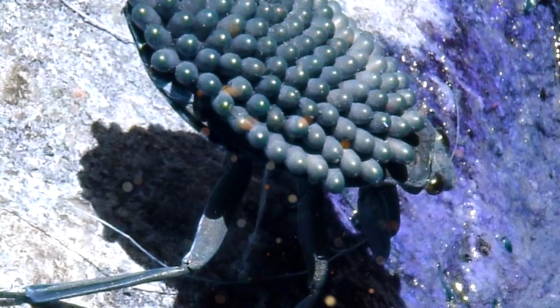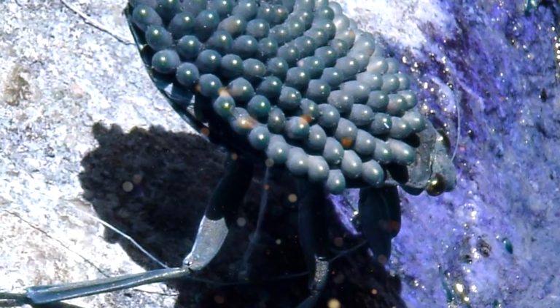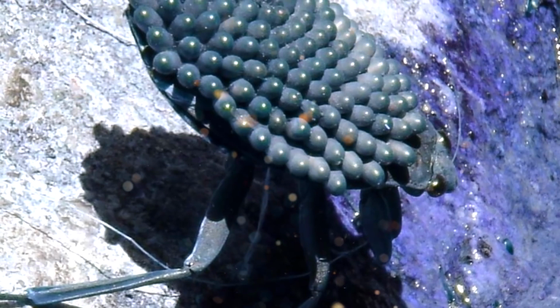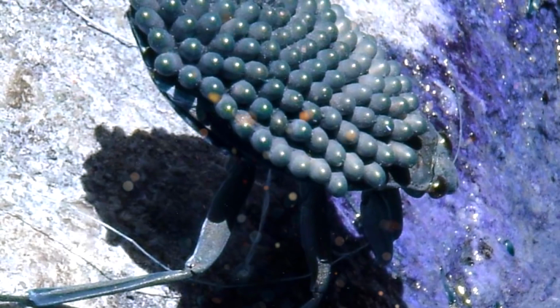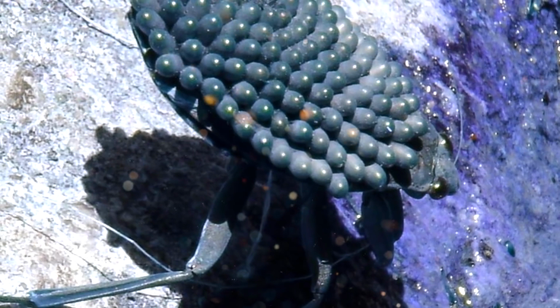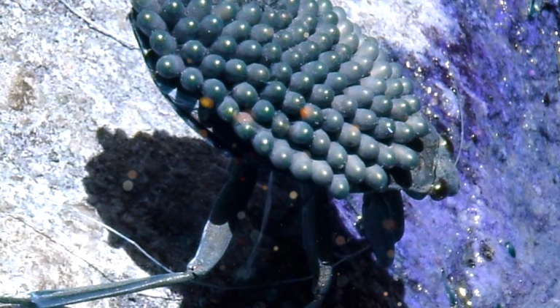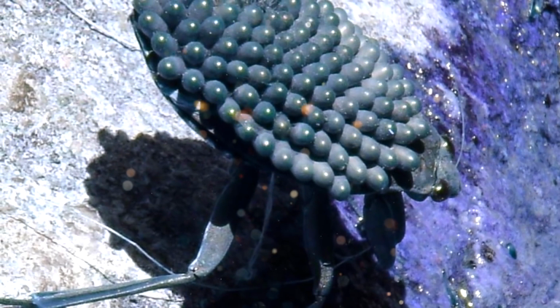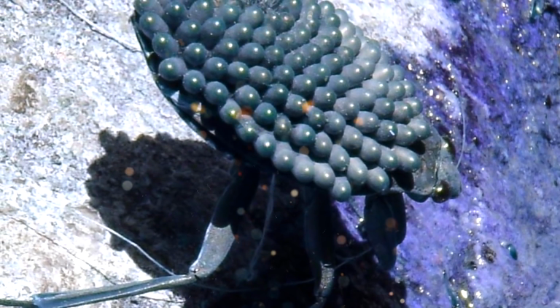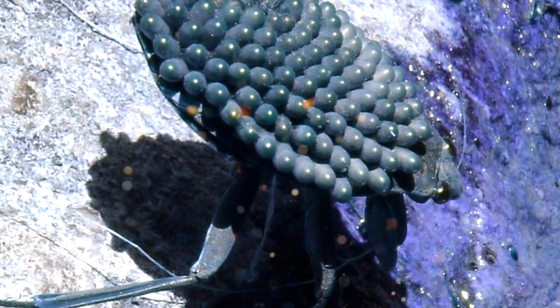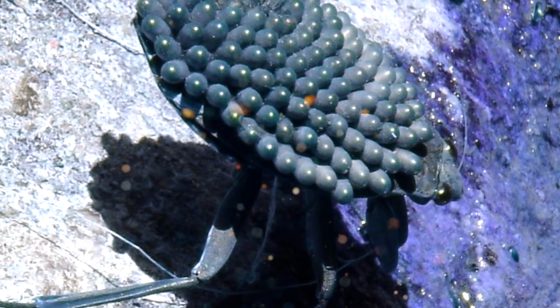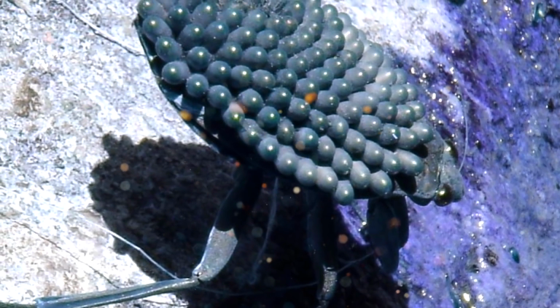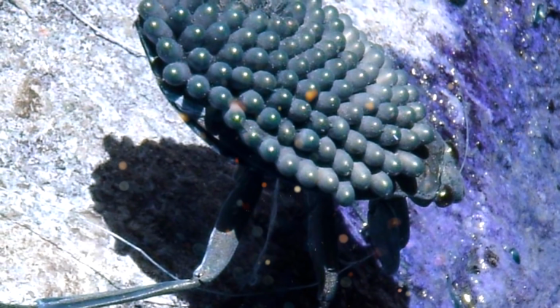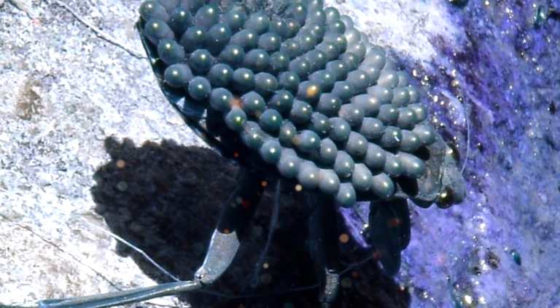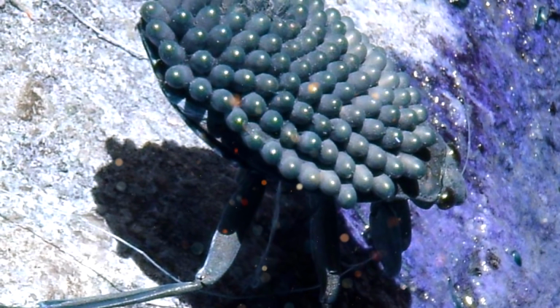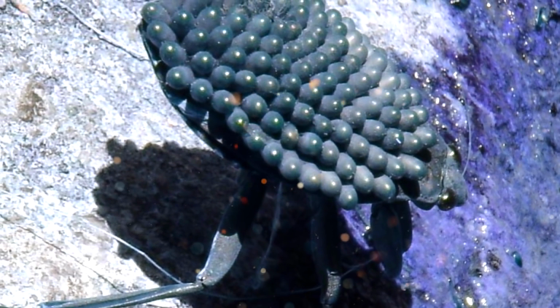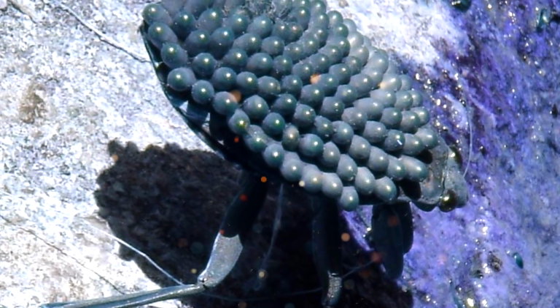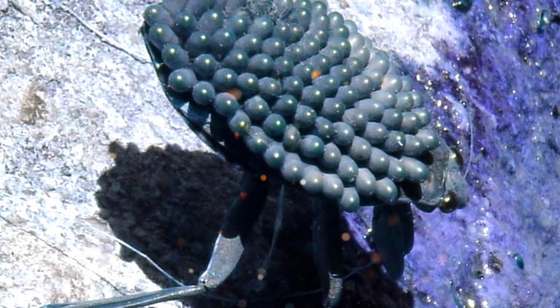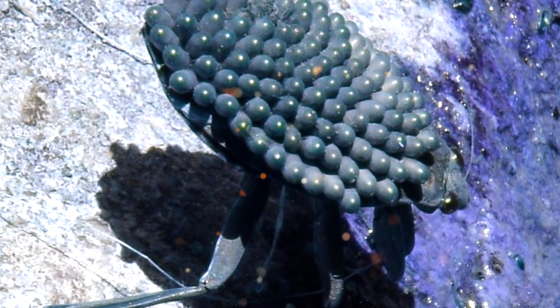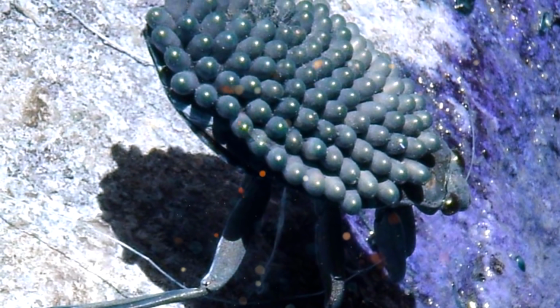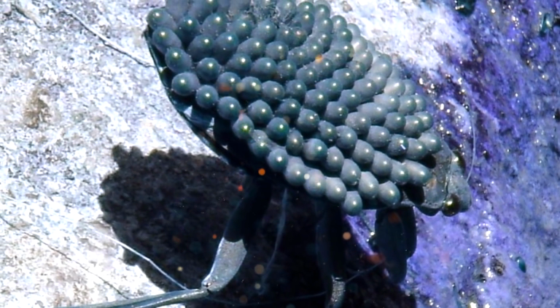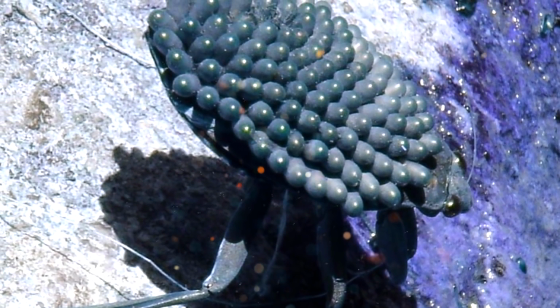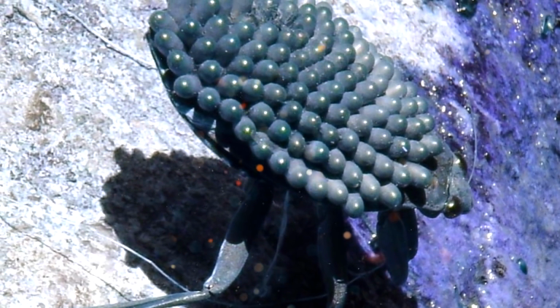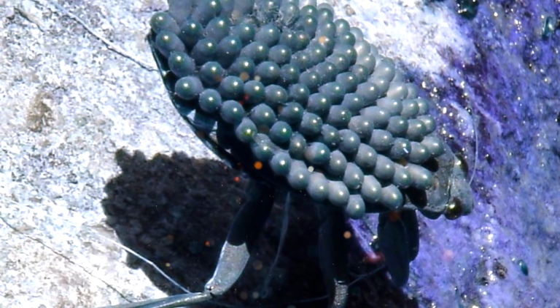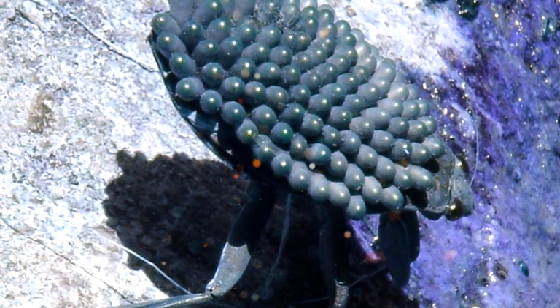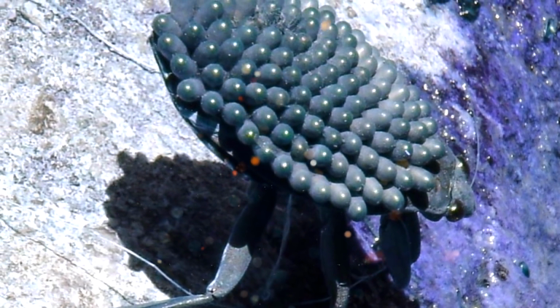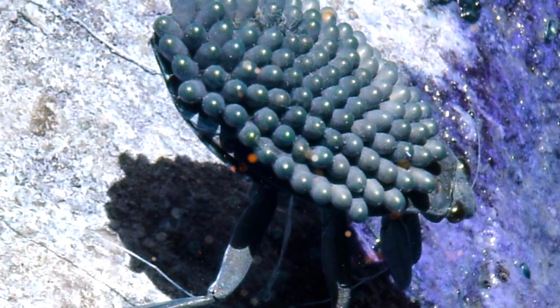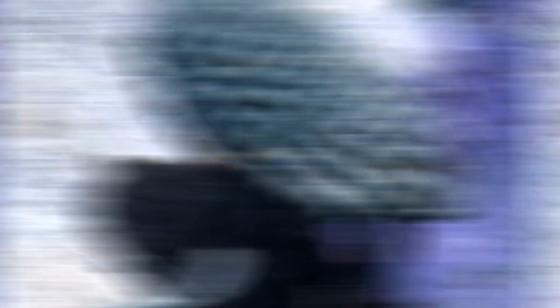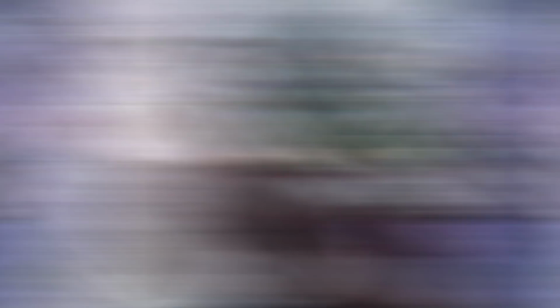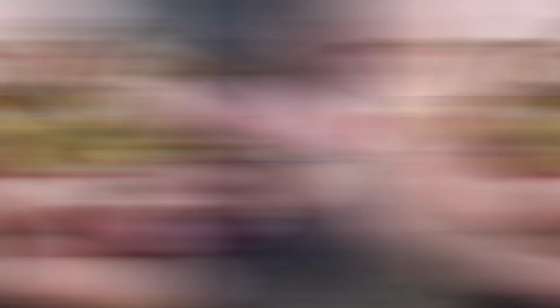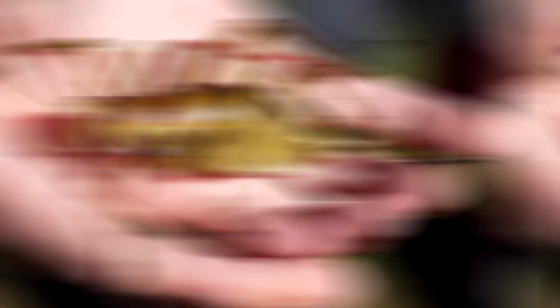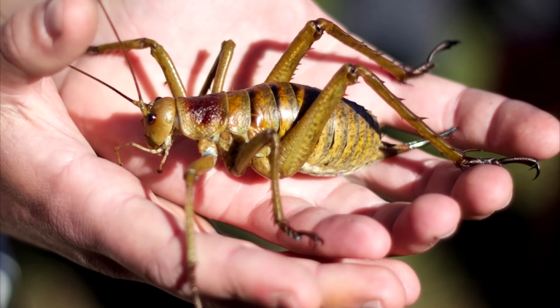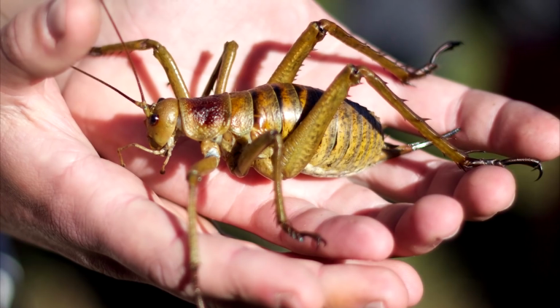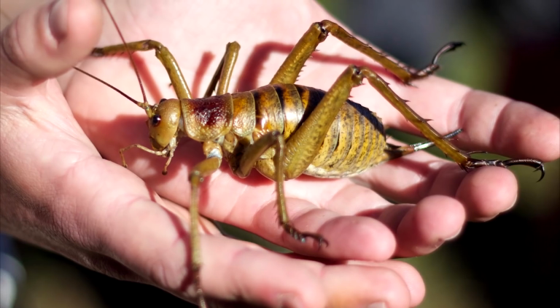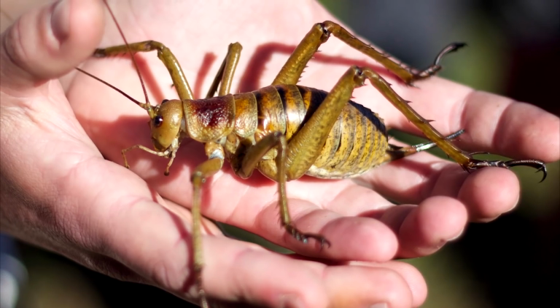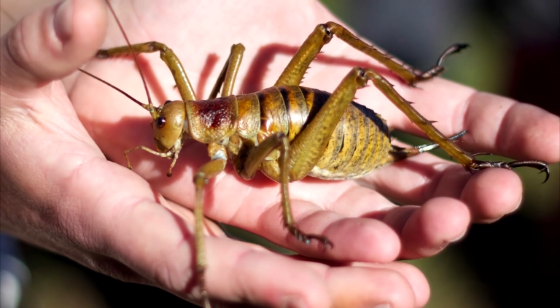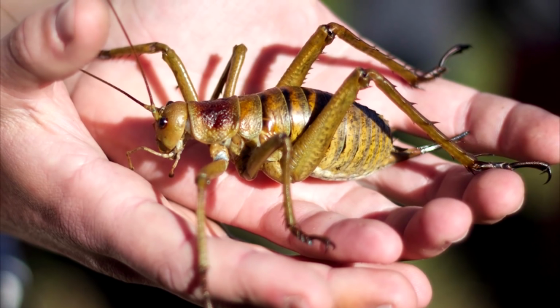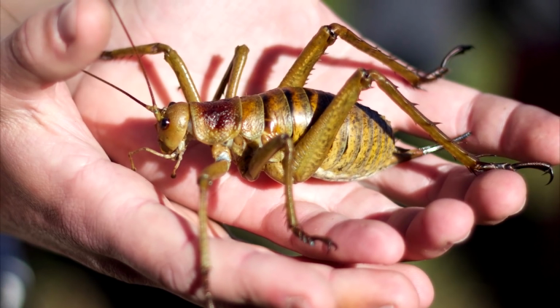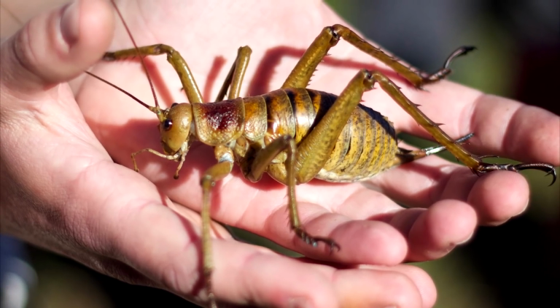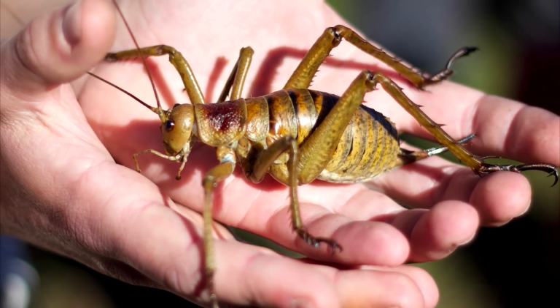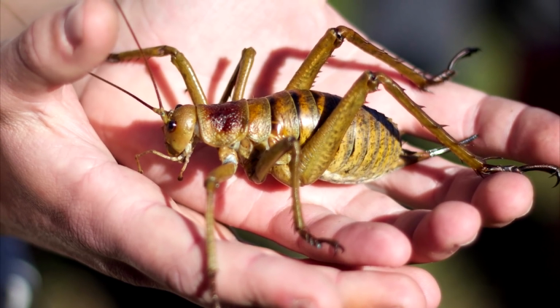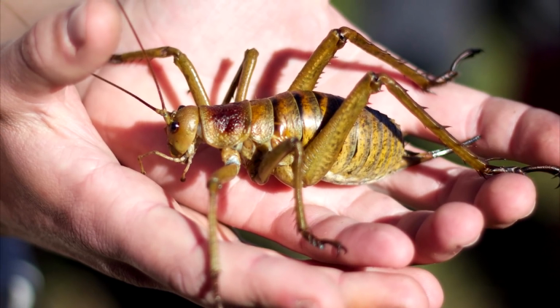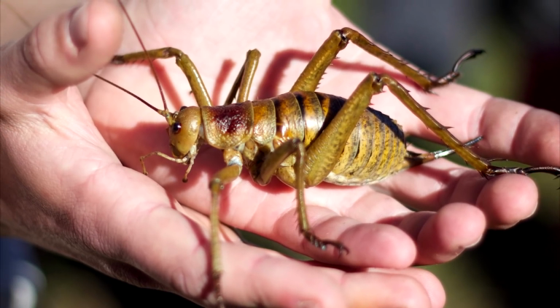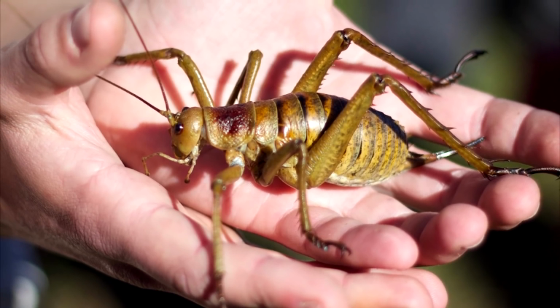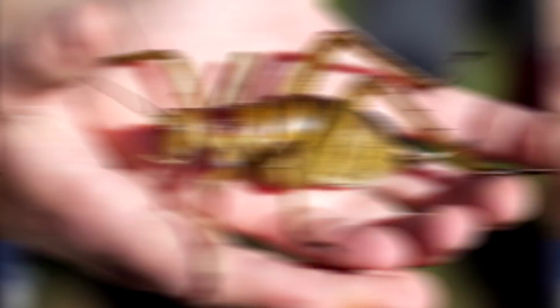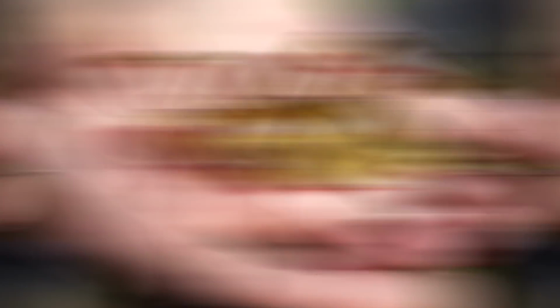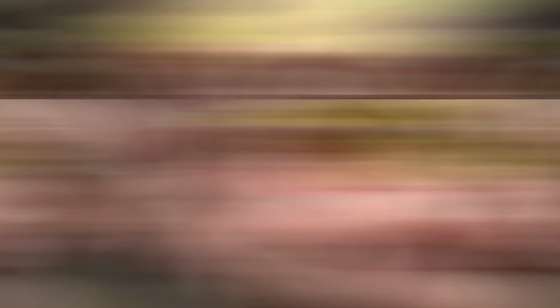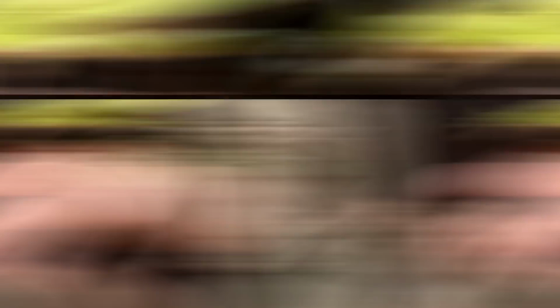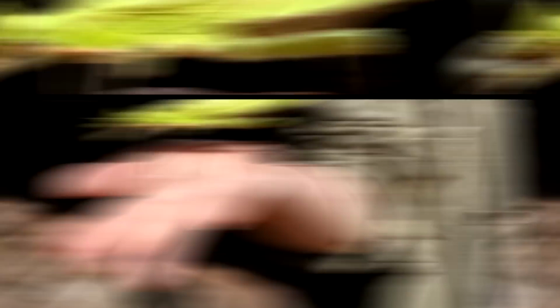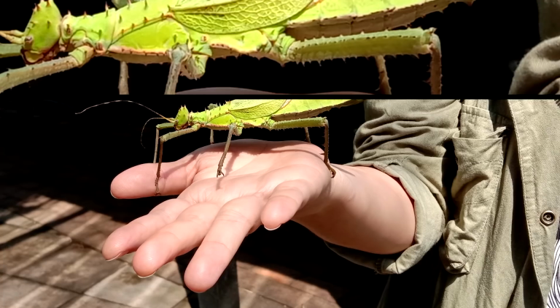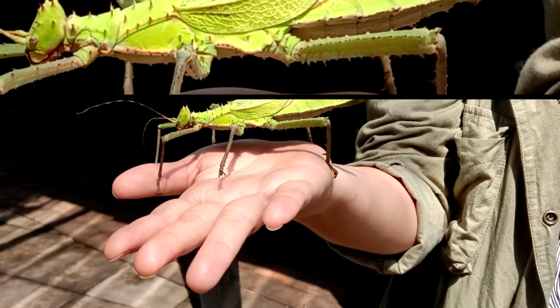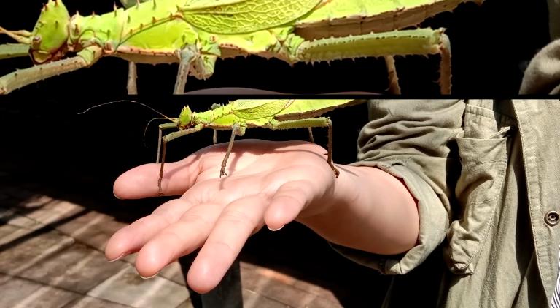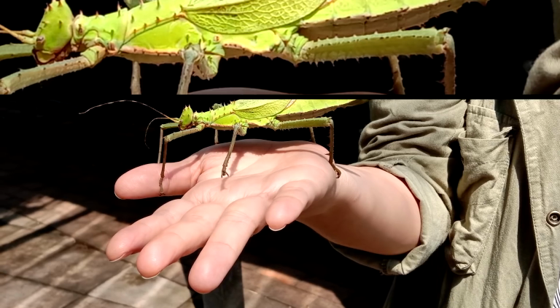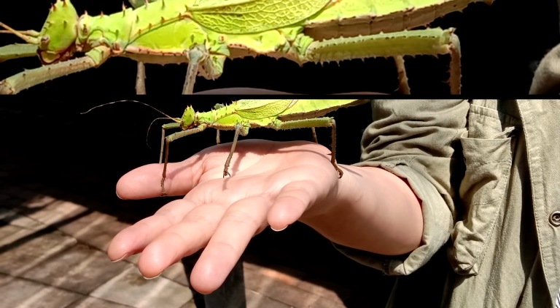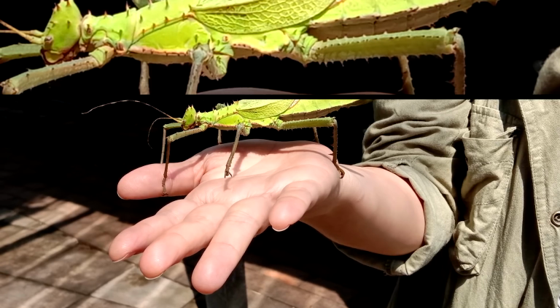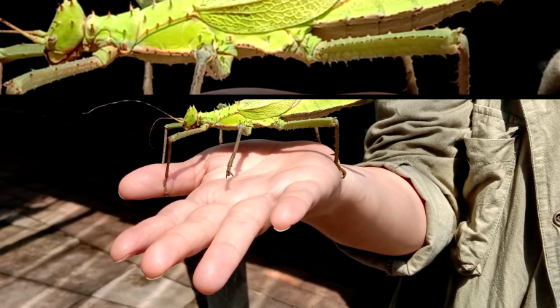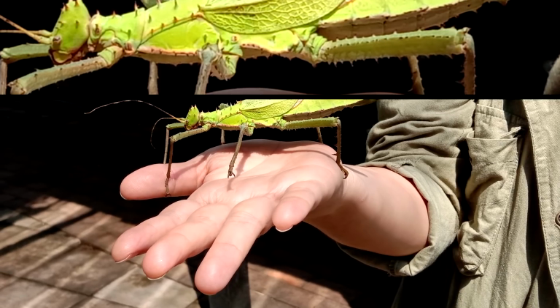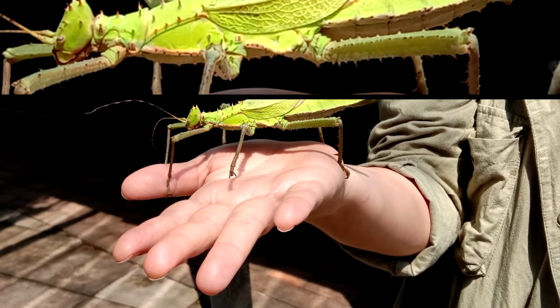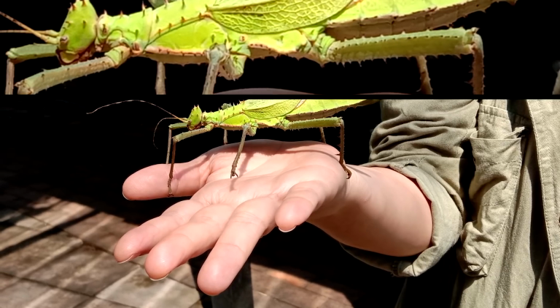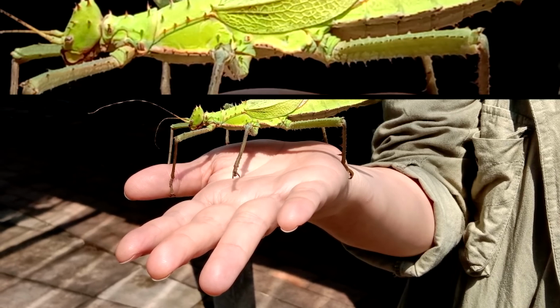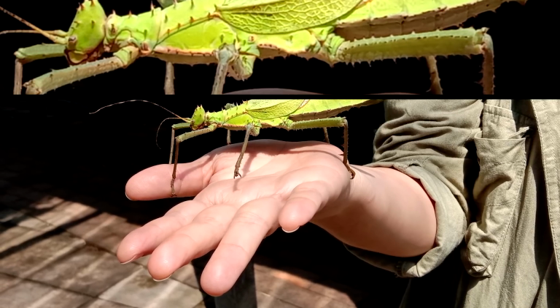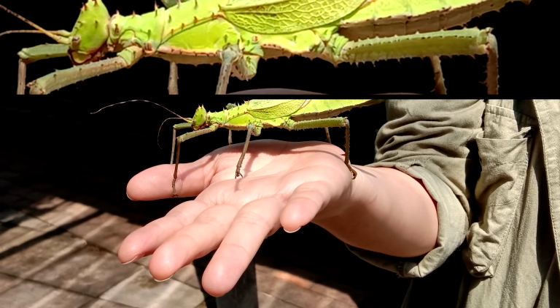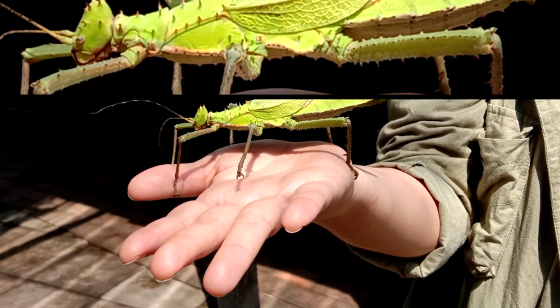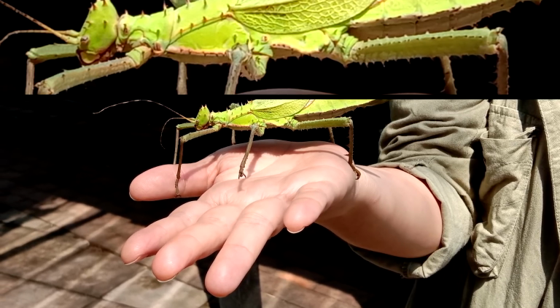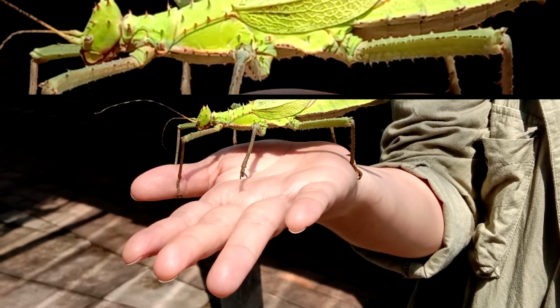From freakish bugs with bizarre ways of laying eggs to the ugliest bug in the world, here are 12 of the strangest bugs ever.